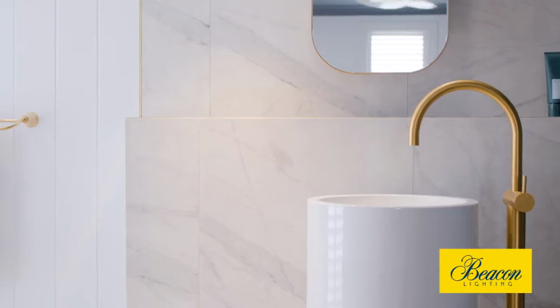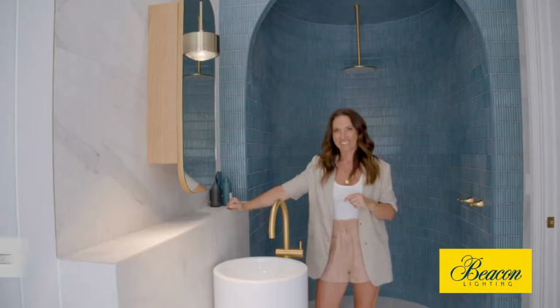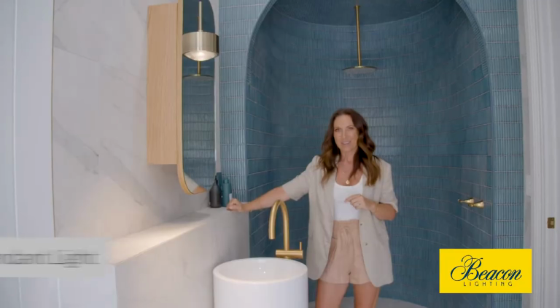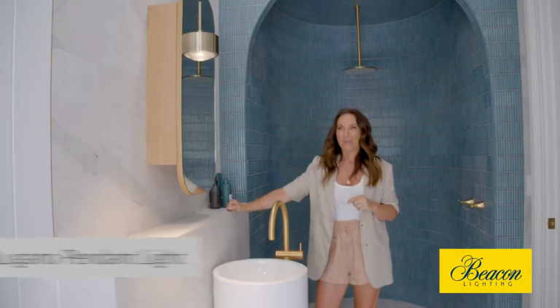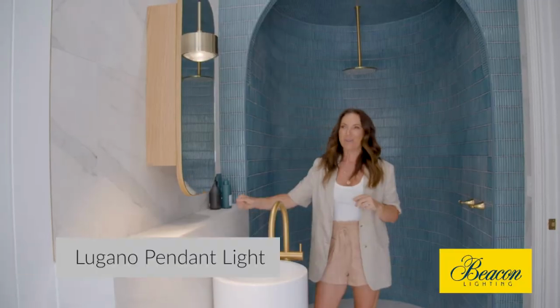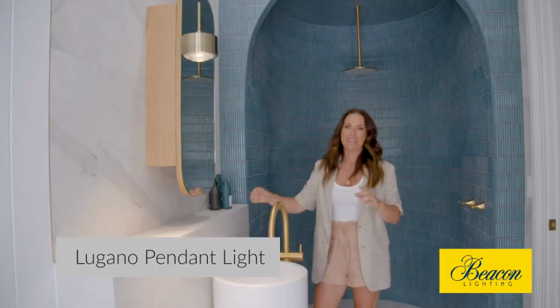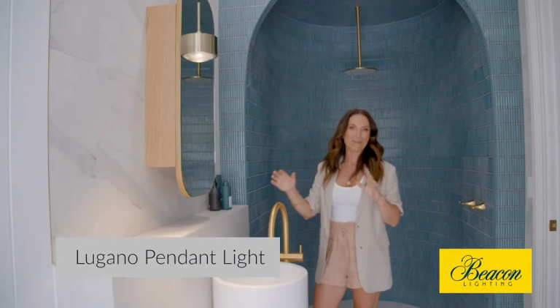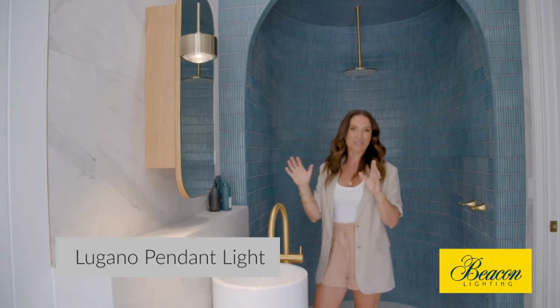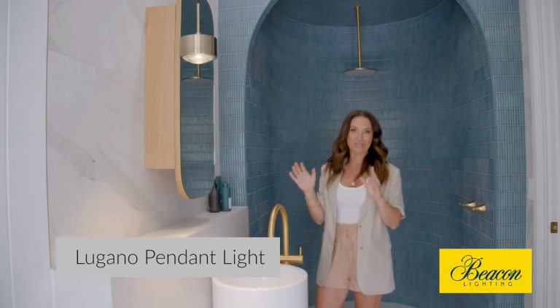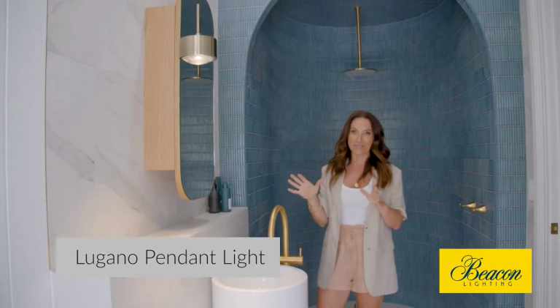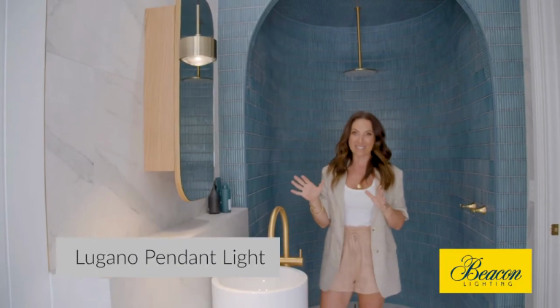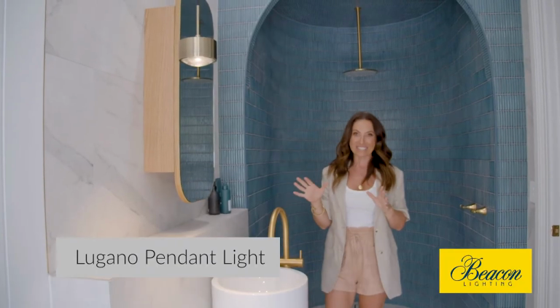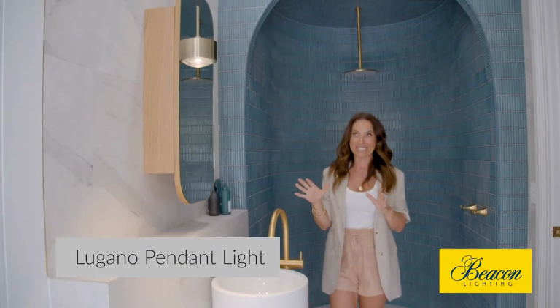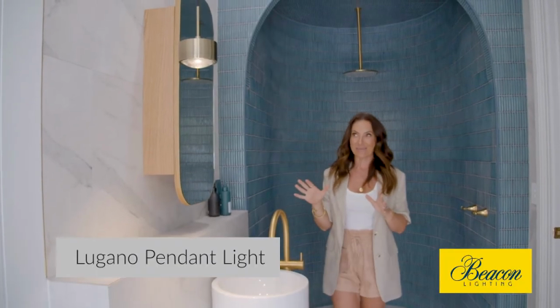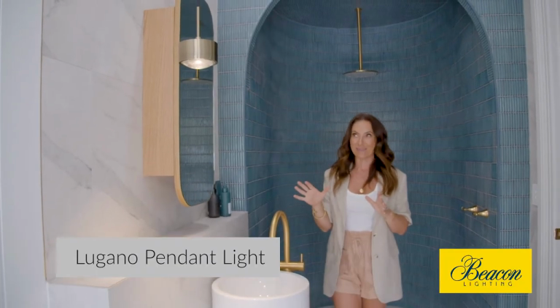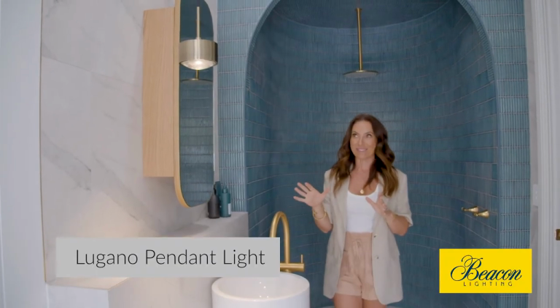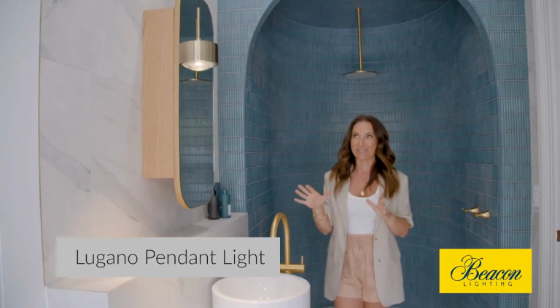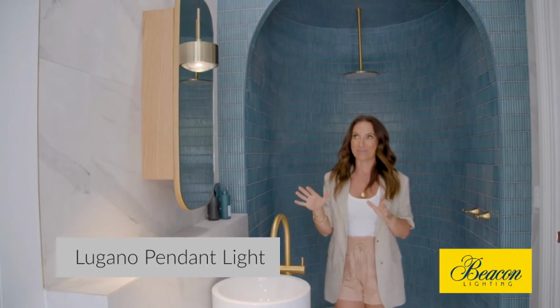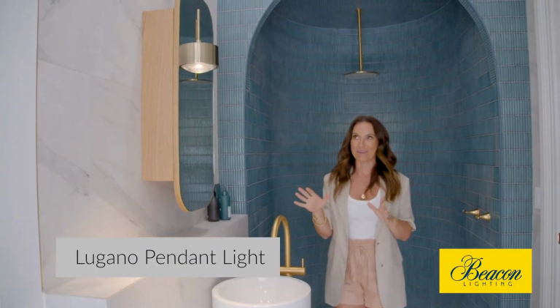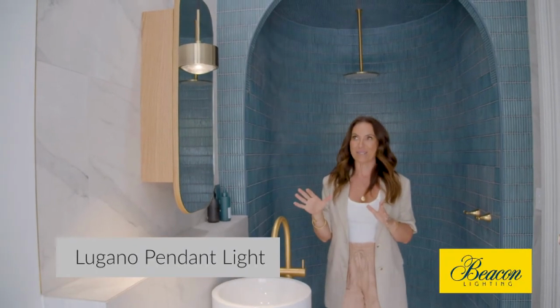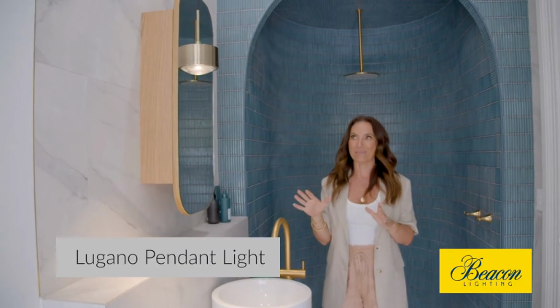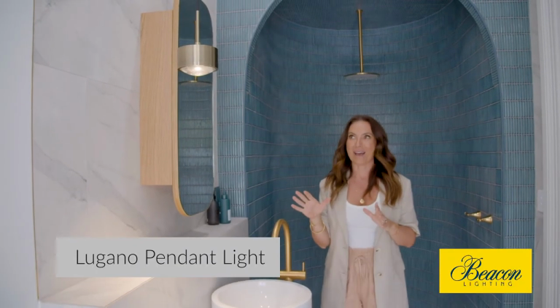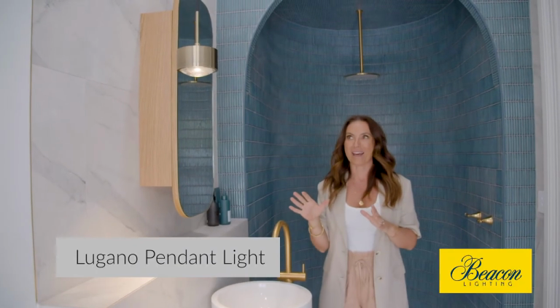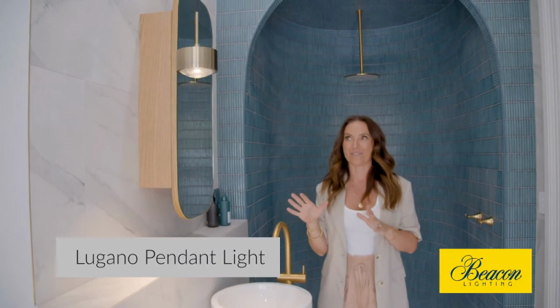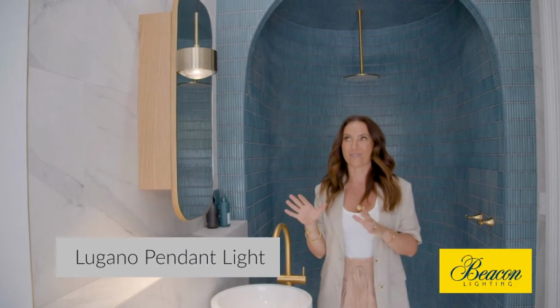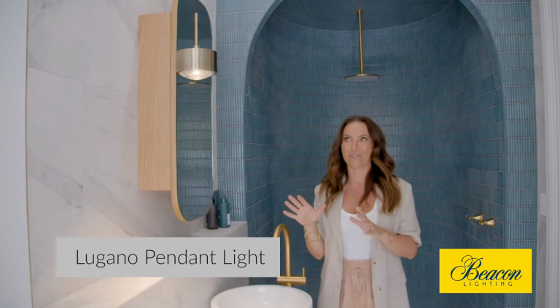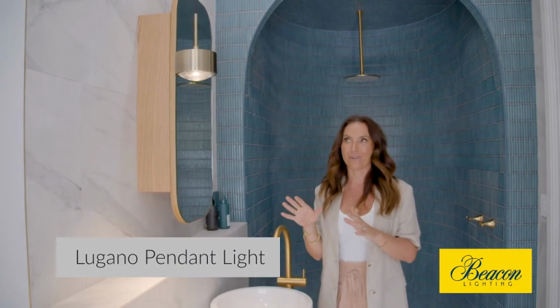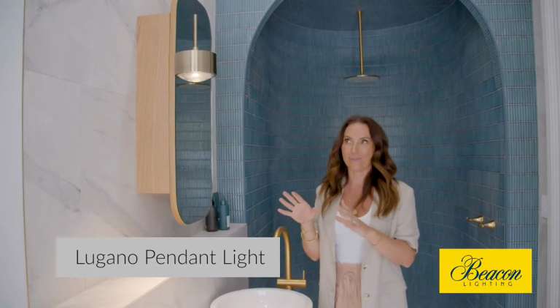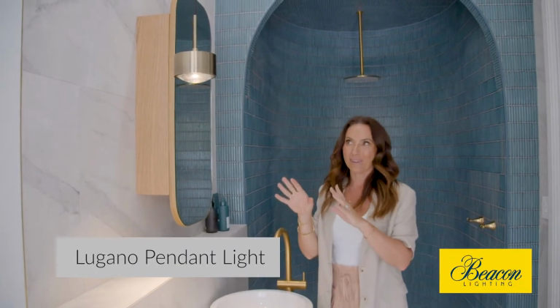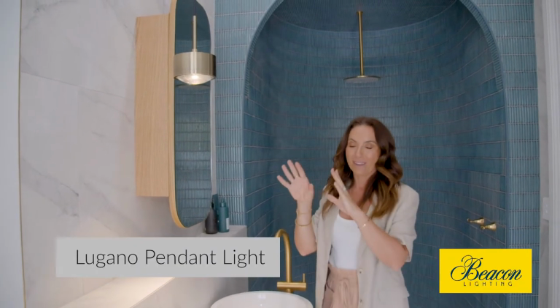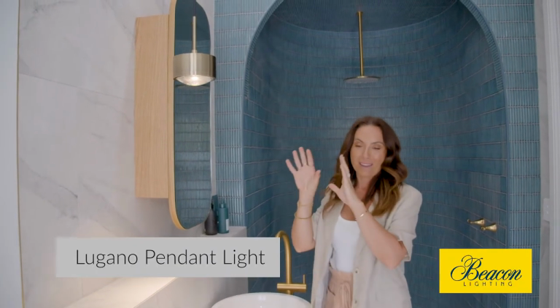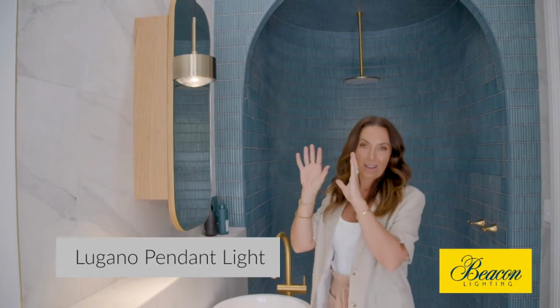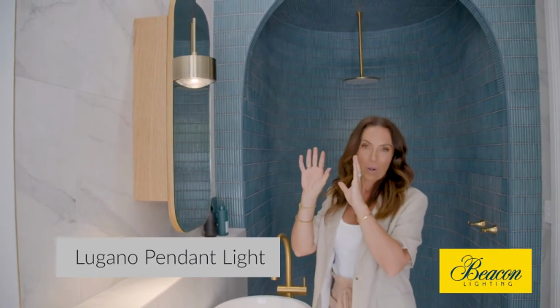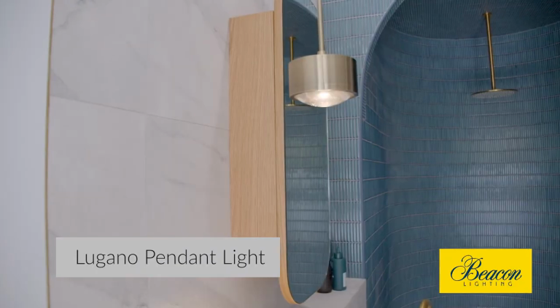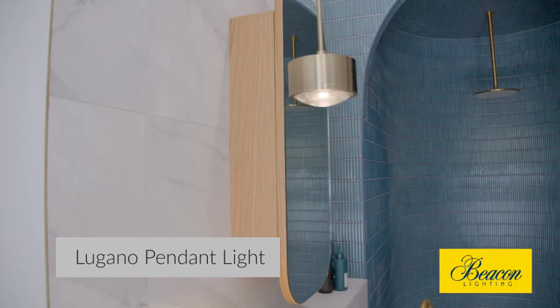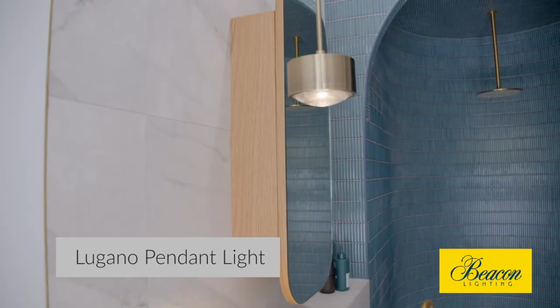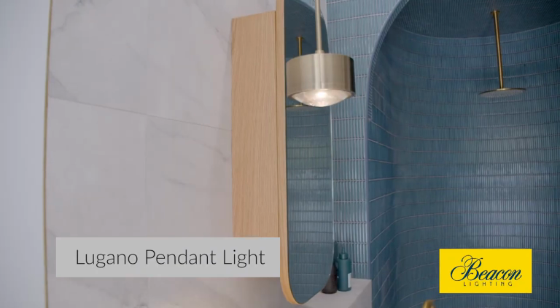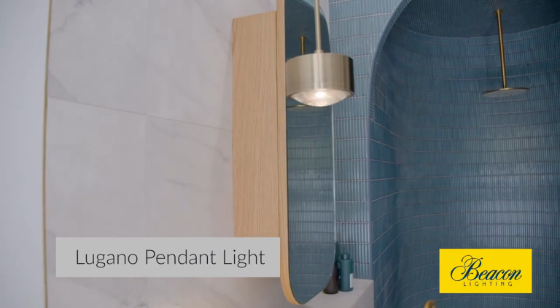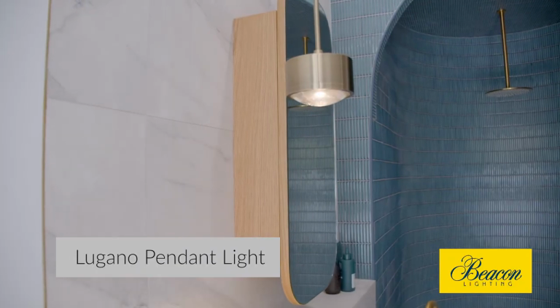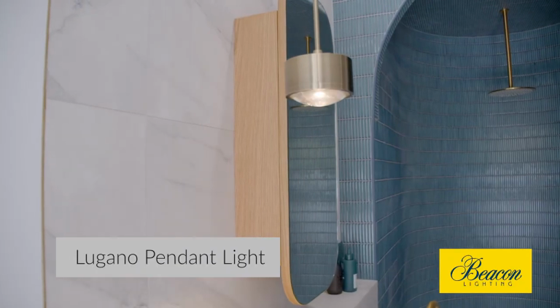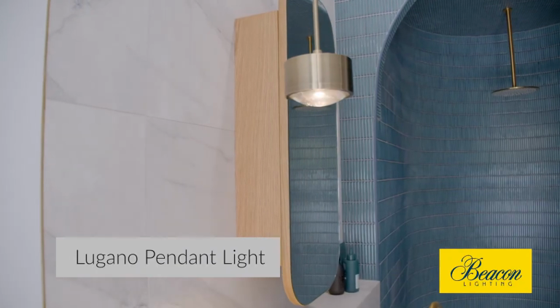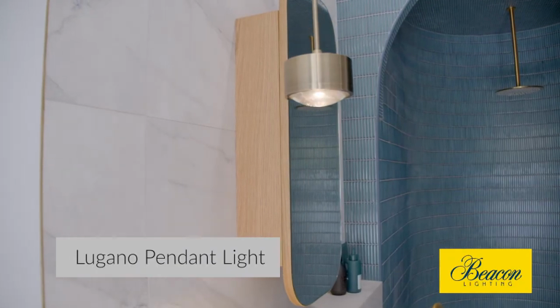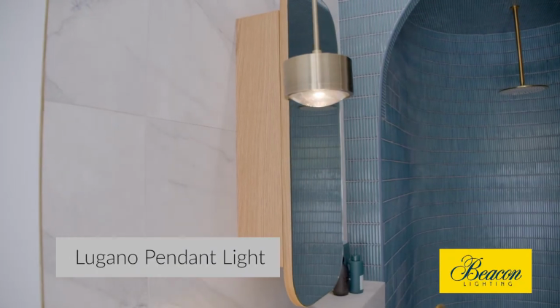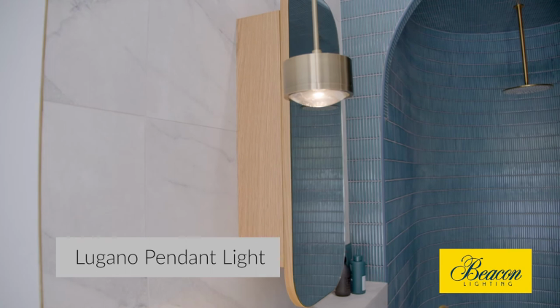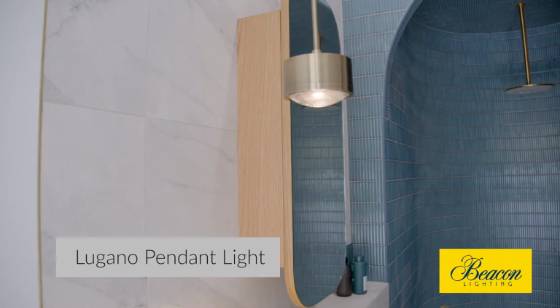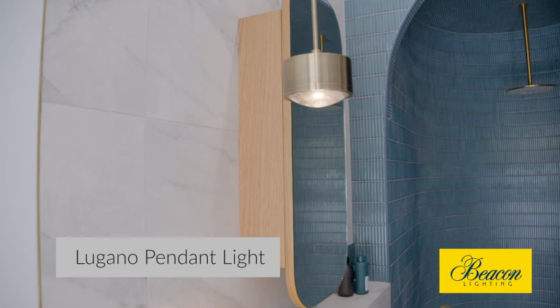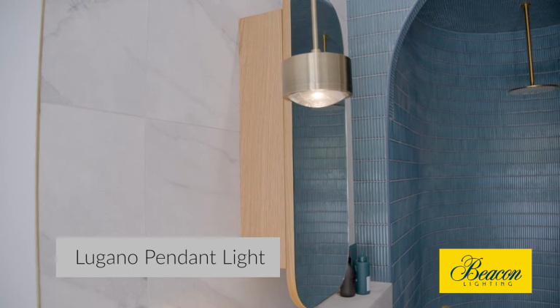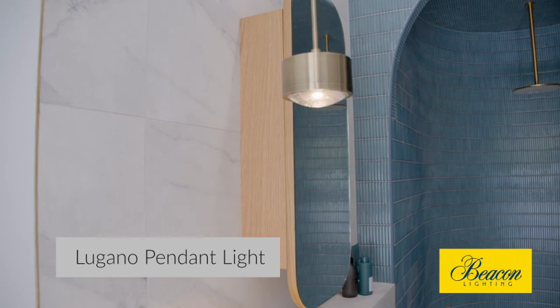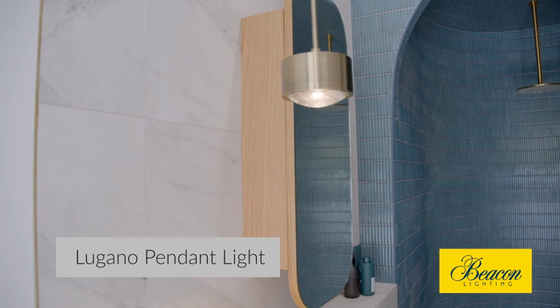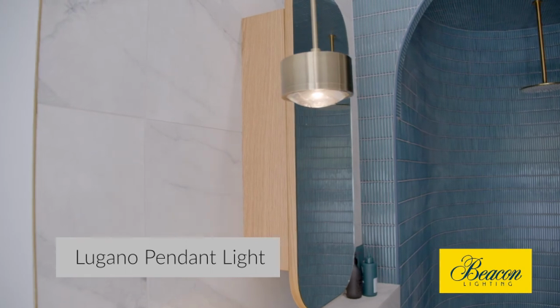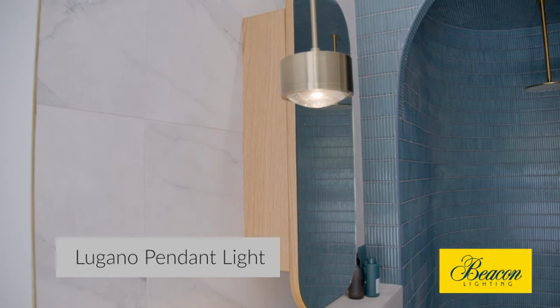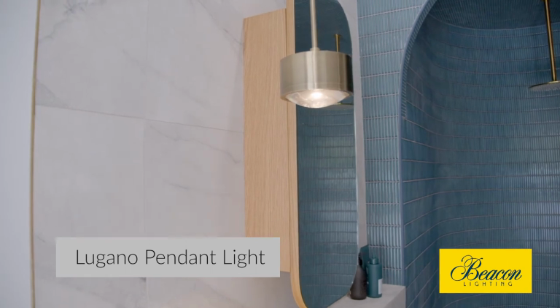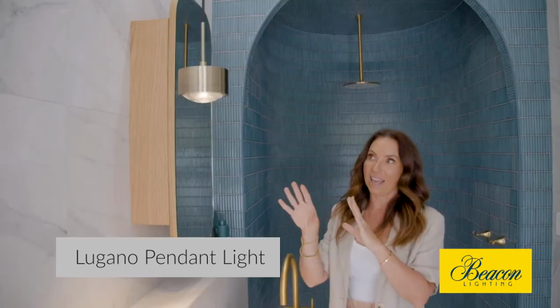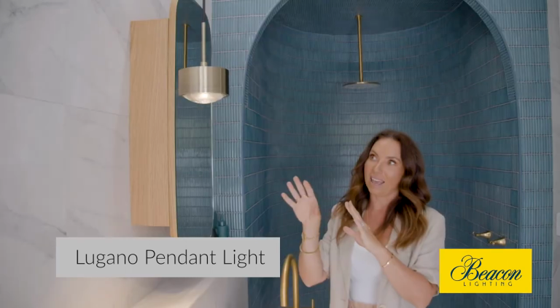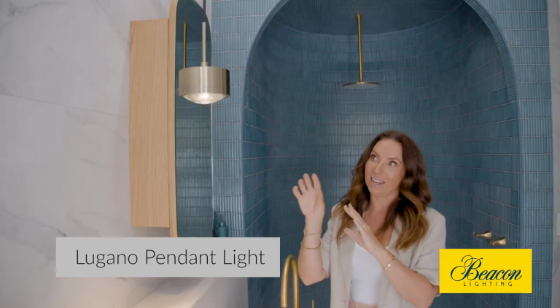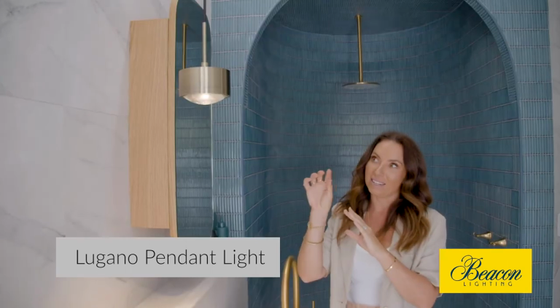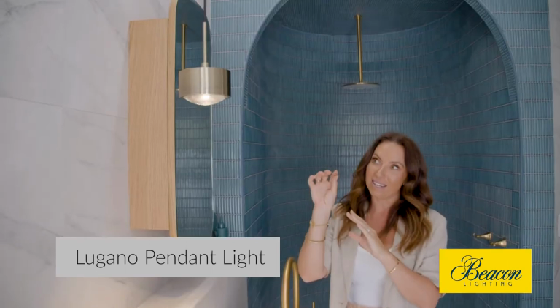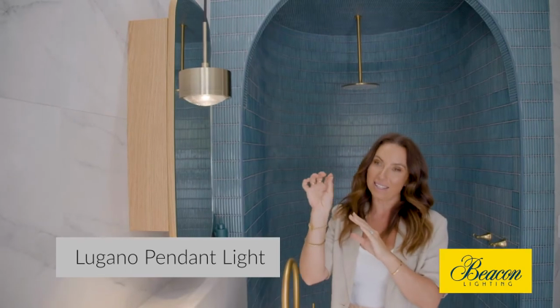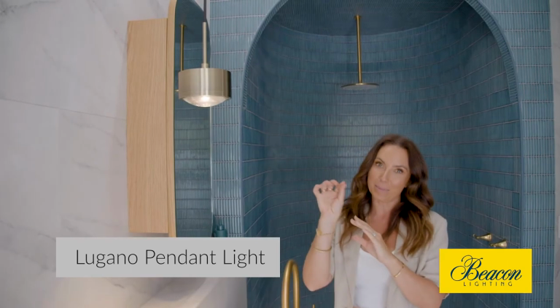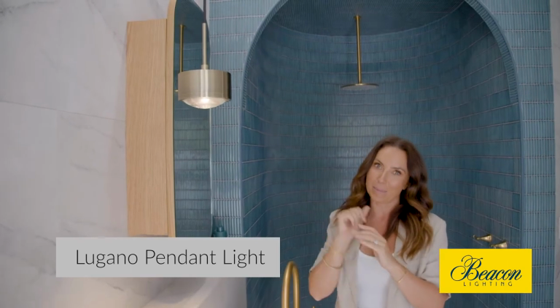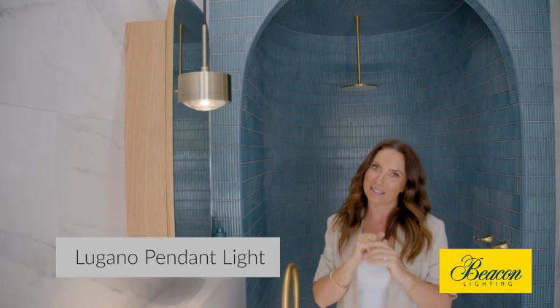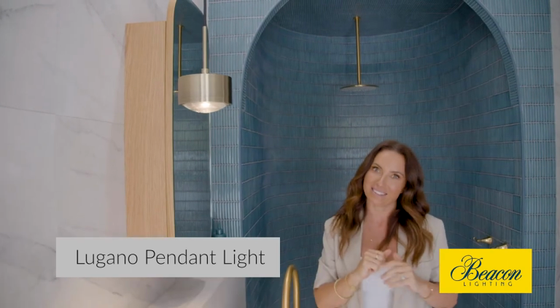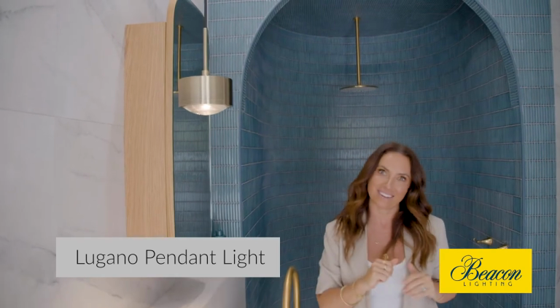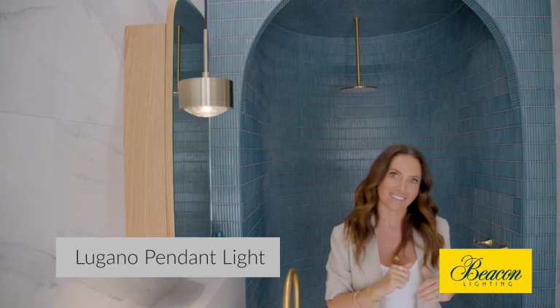We kept it really simple in the boys bathroom — quite modern, very simple, and a little bit masculine.